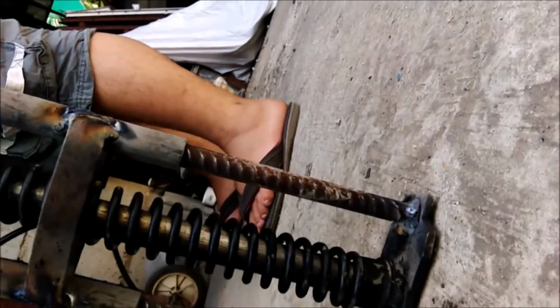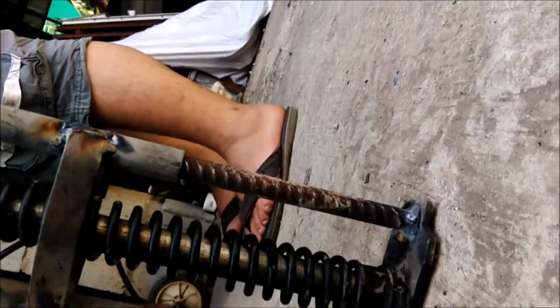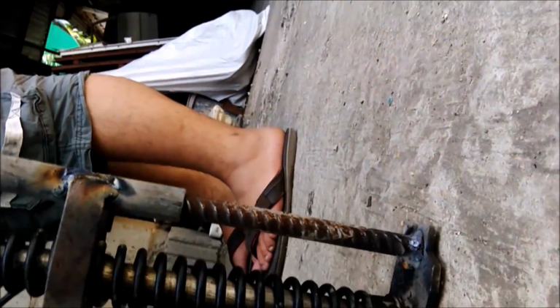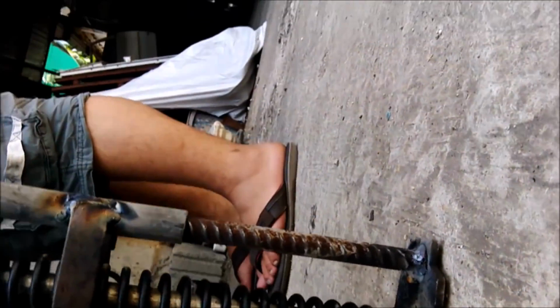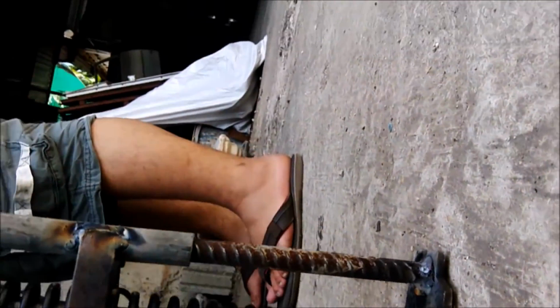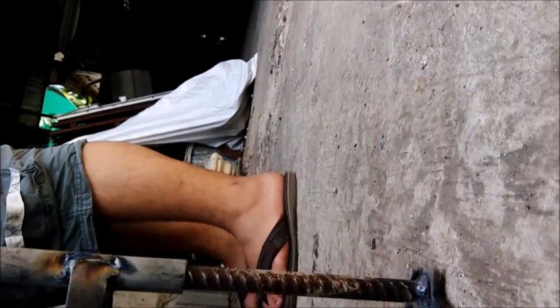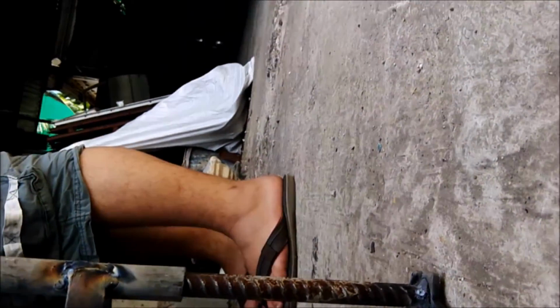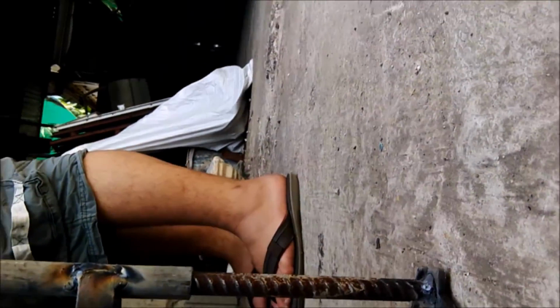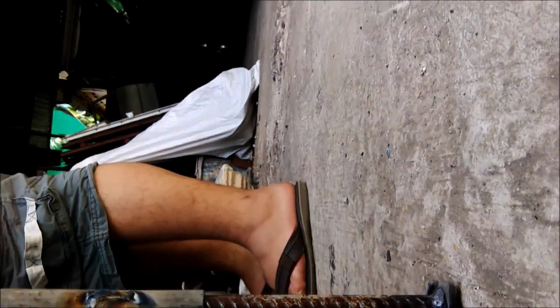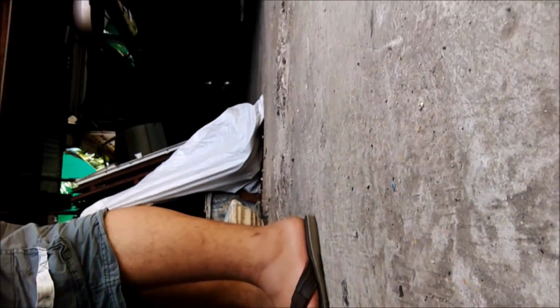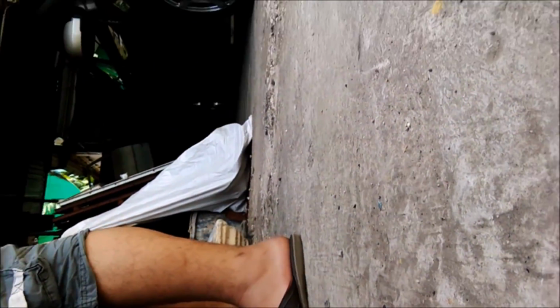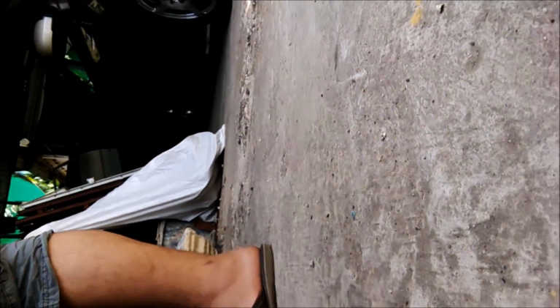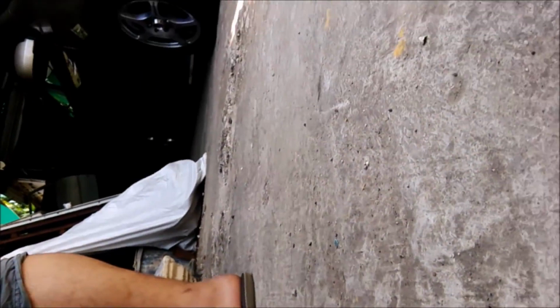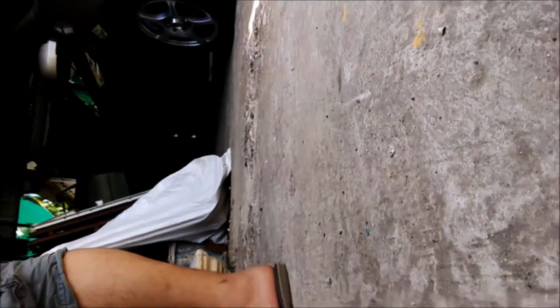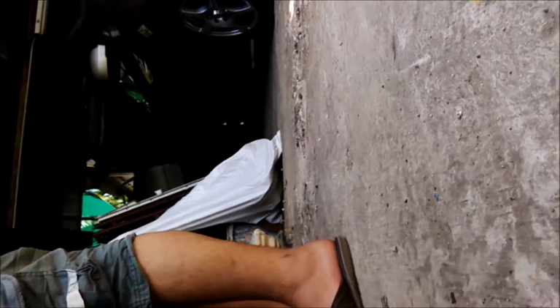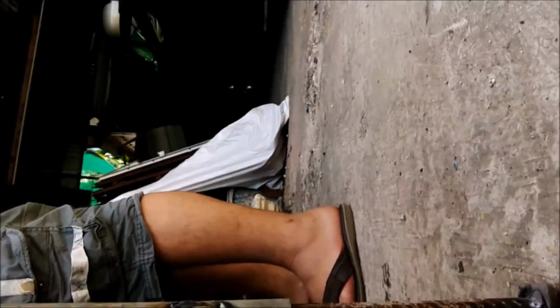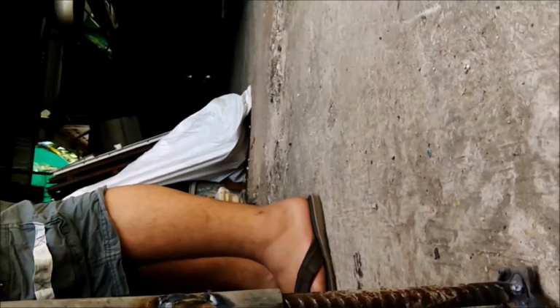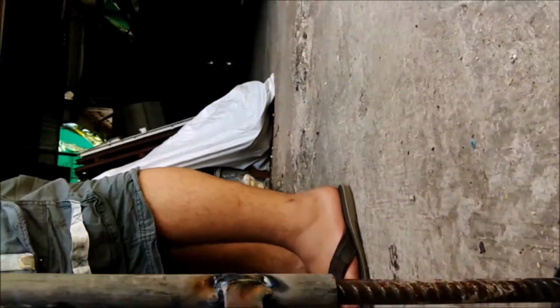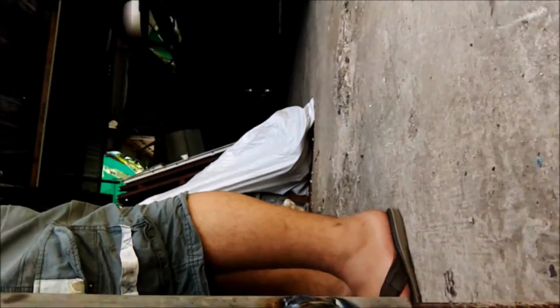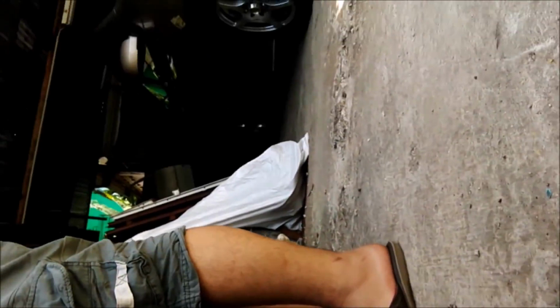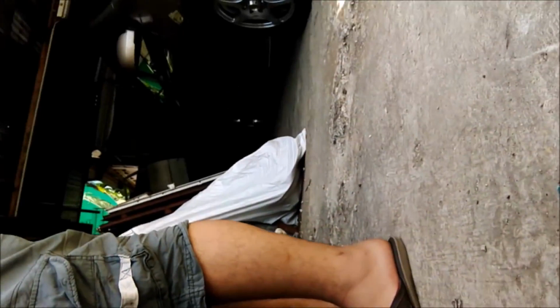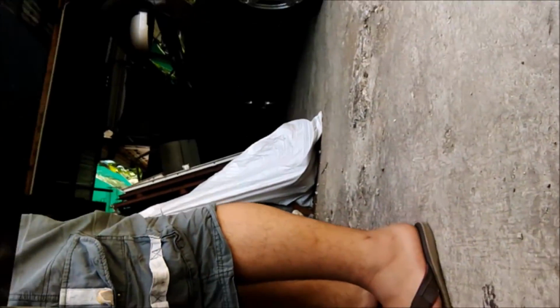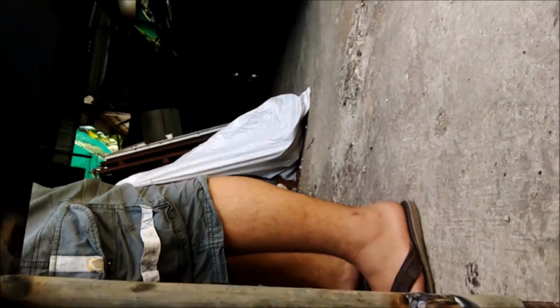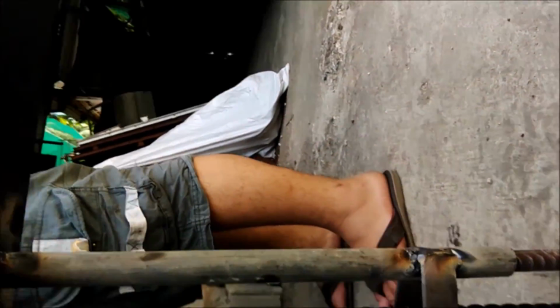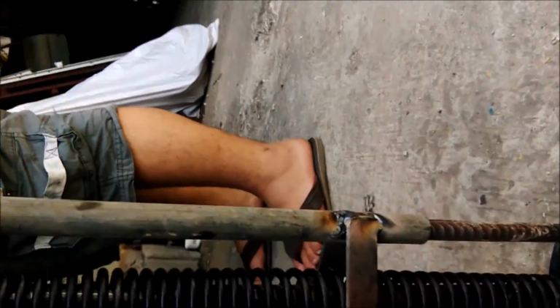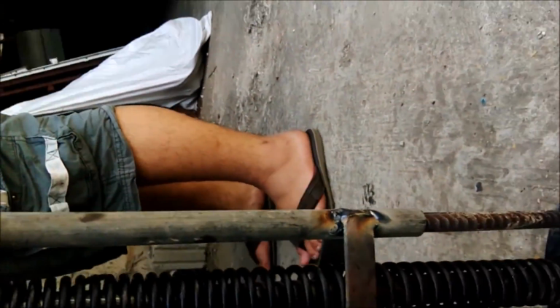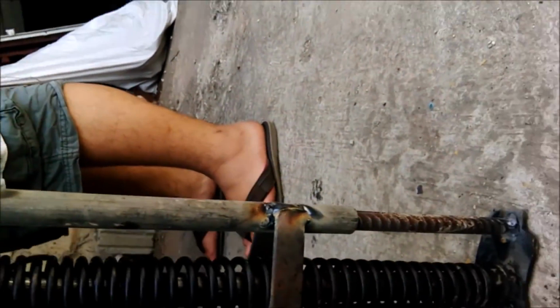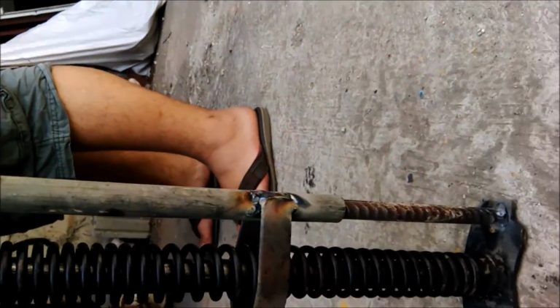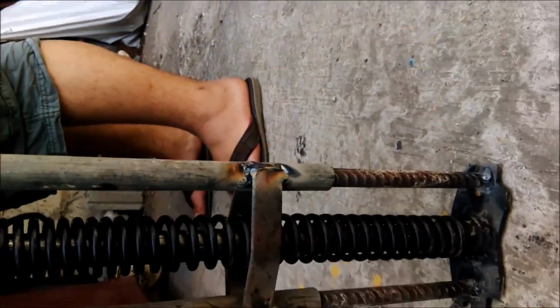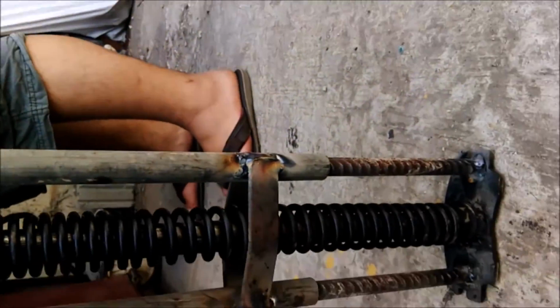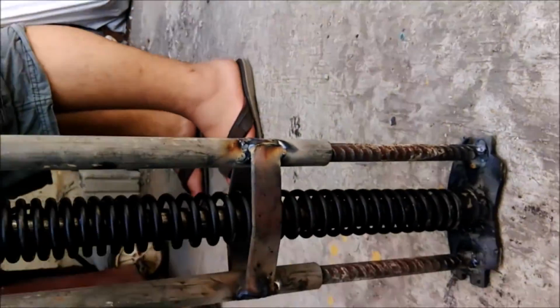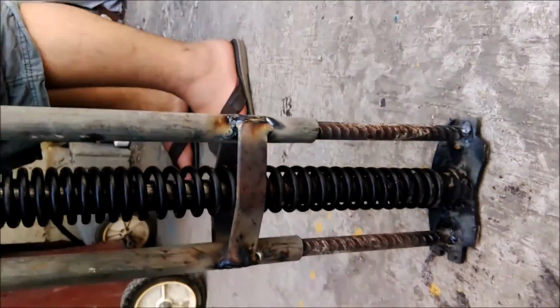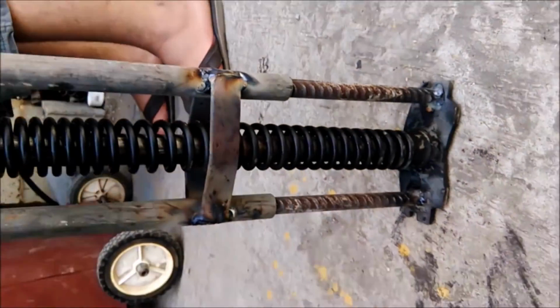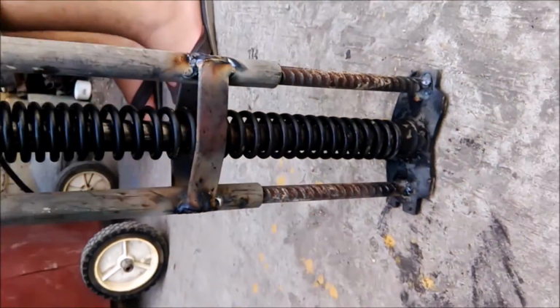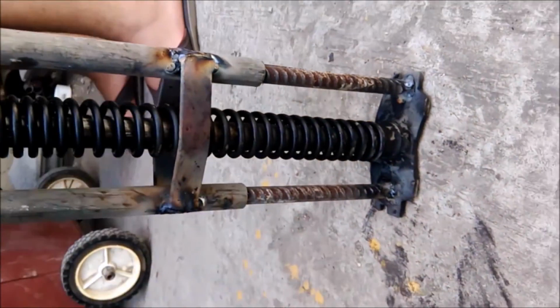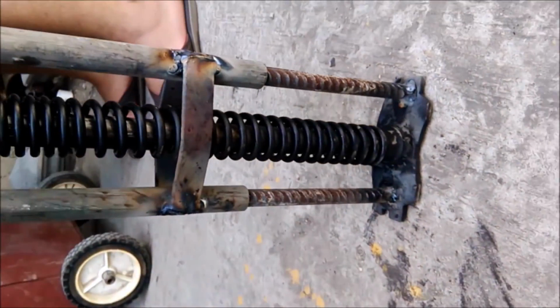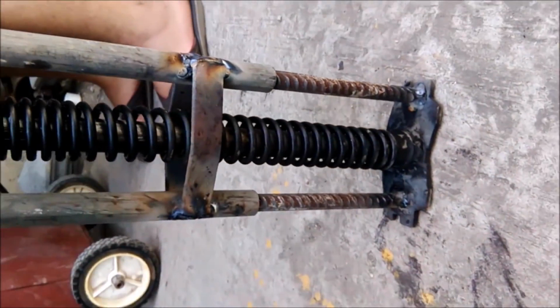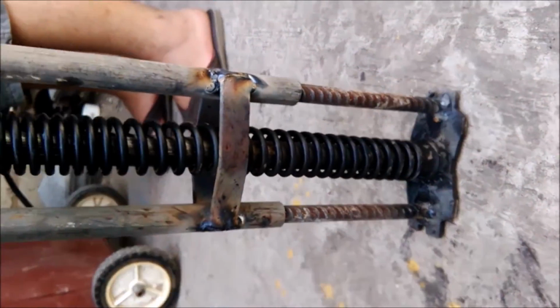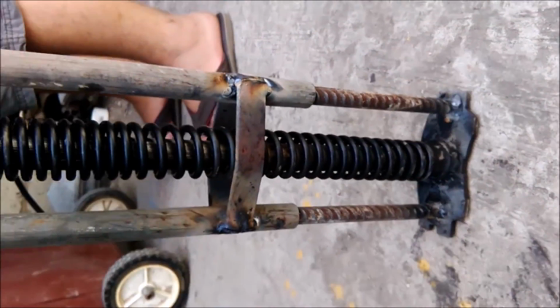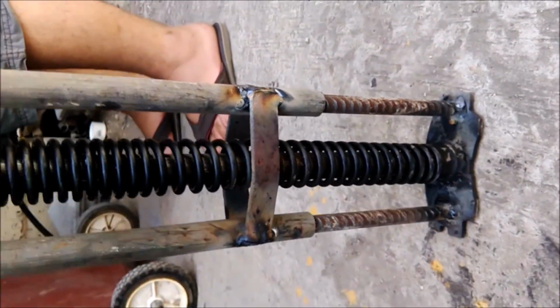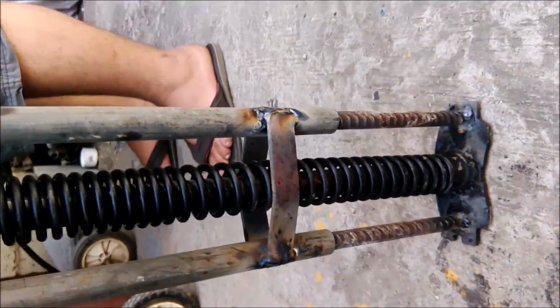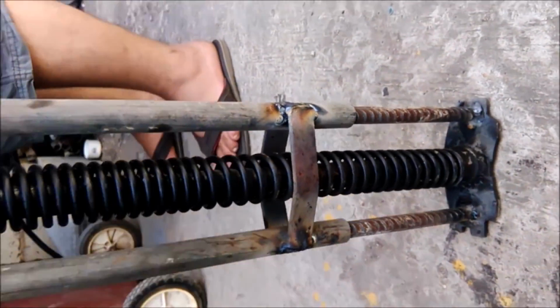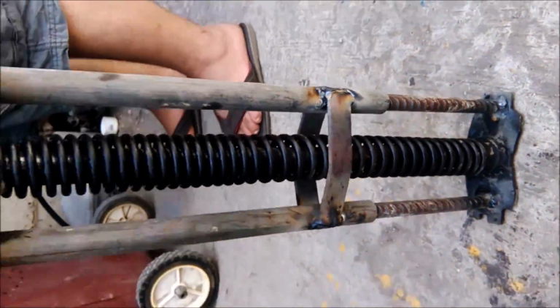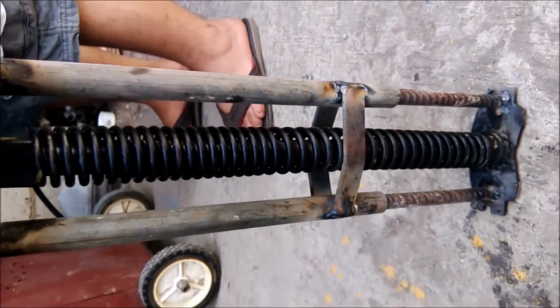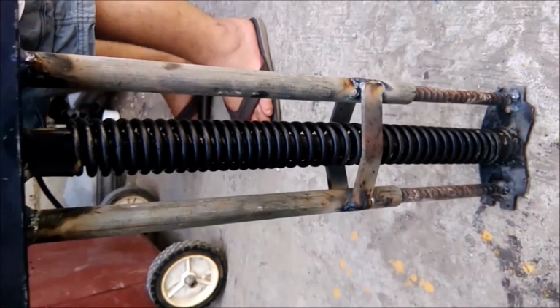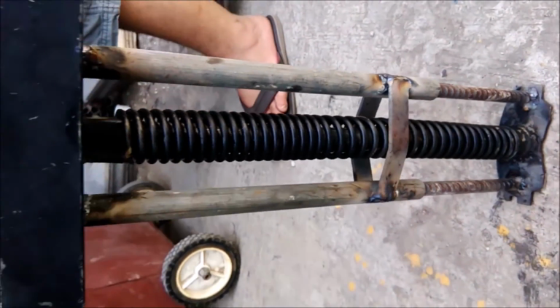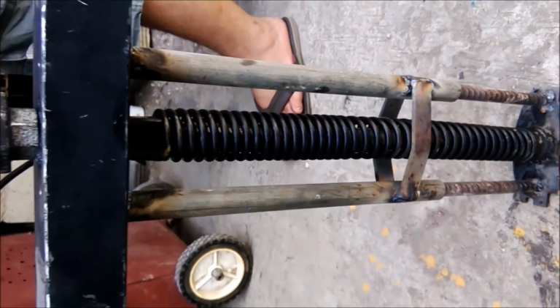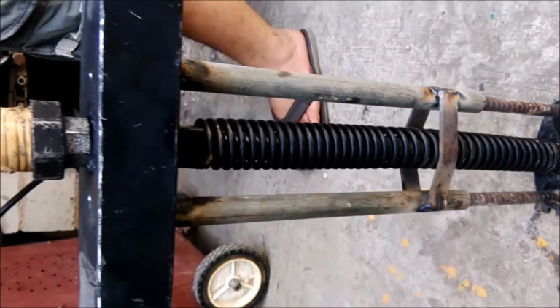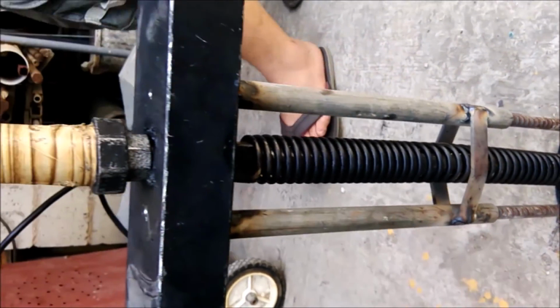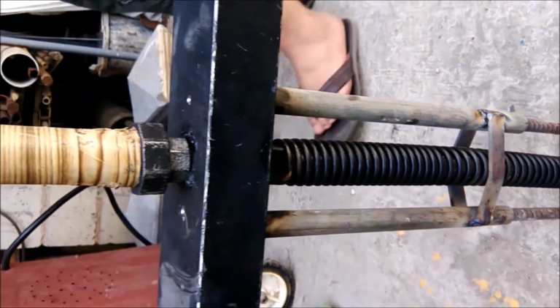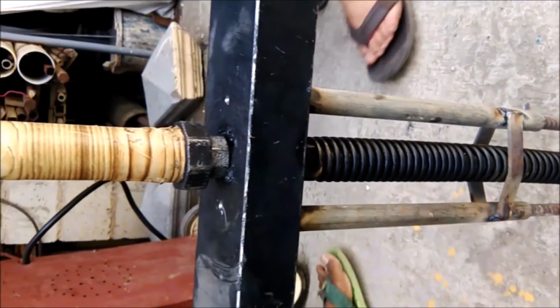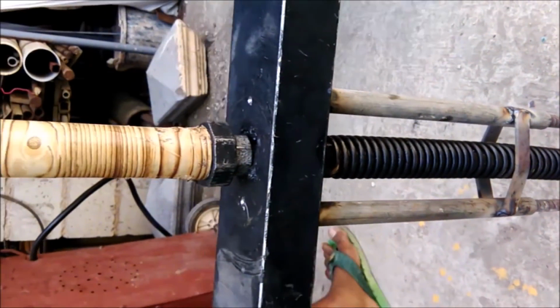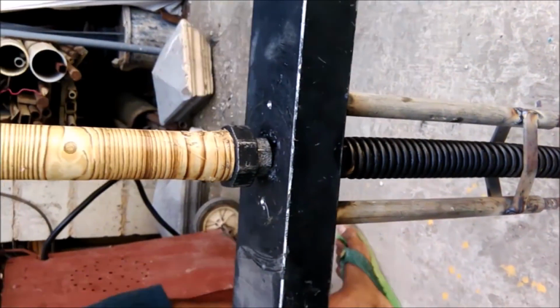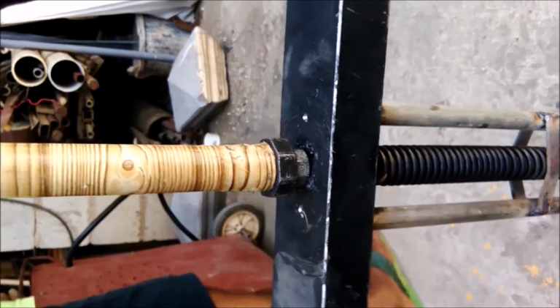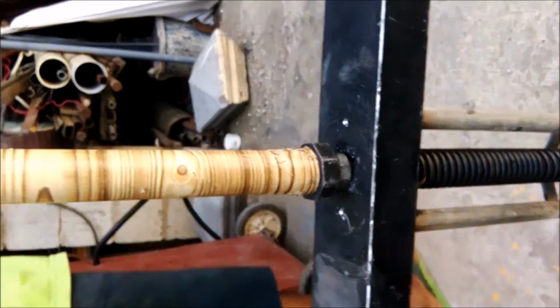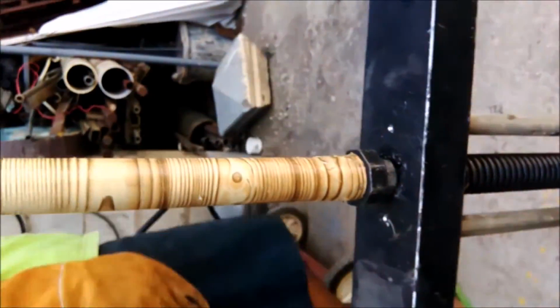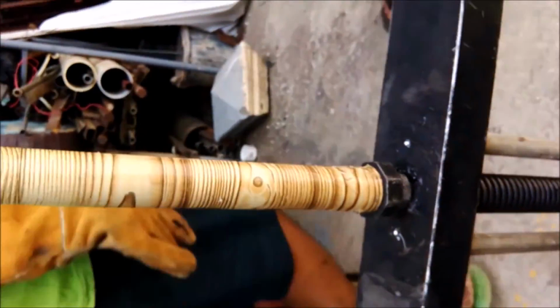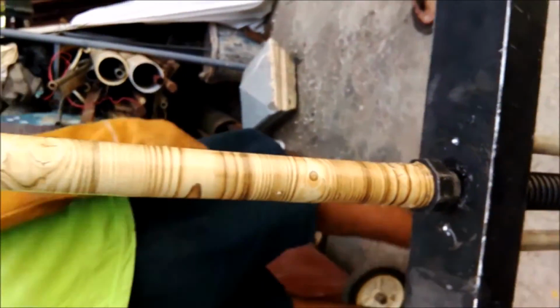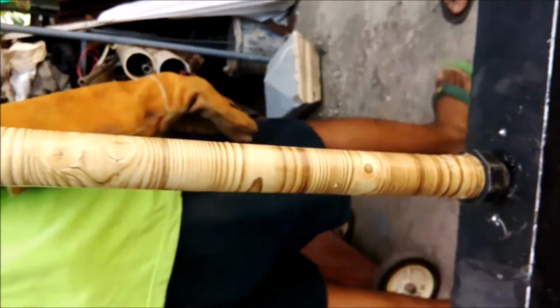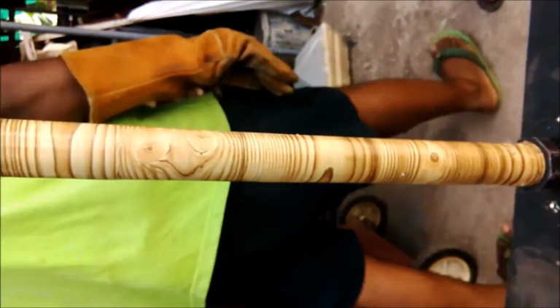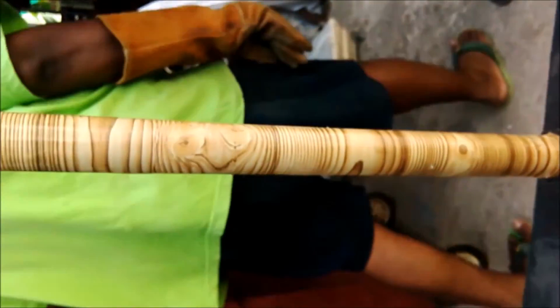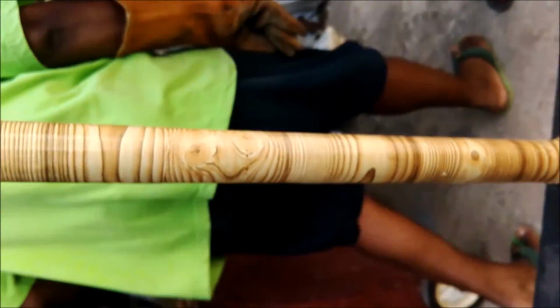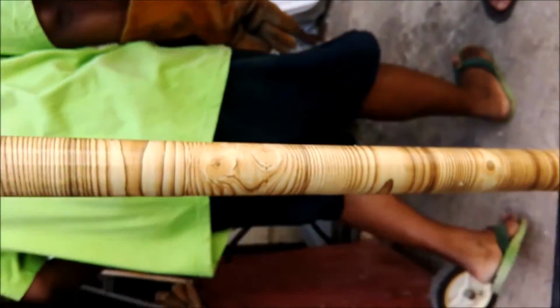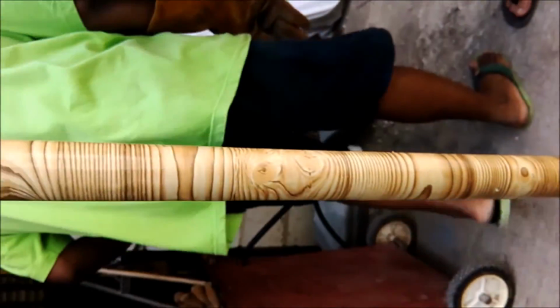The pogo stick is now ready to be used. PVC pipe is fitted around the metal for its appearance.